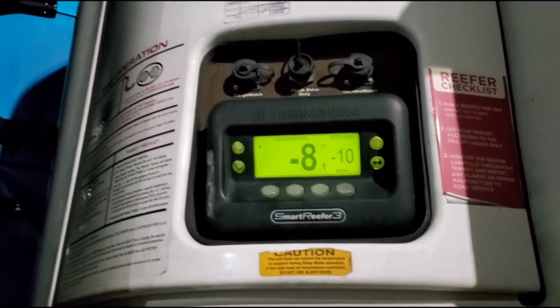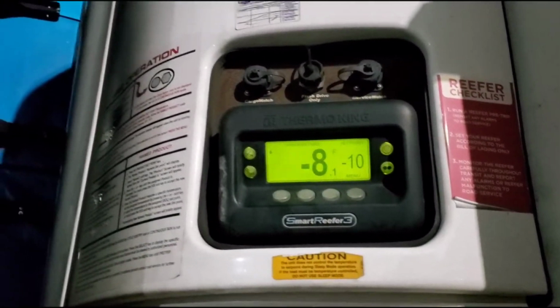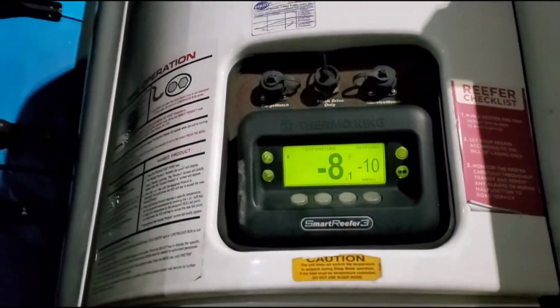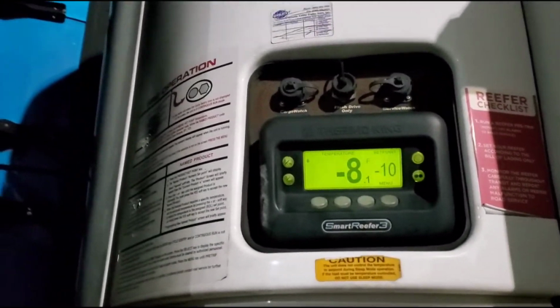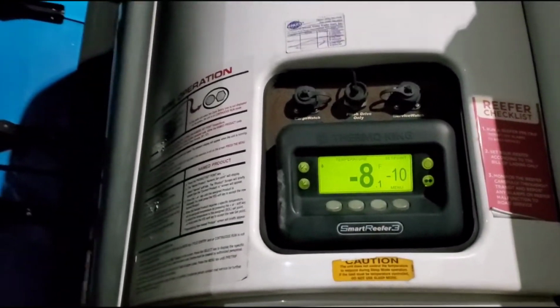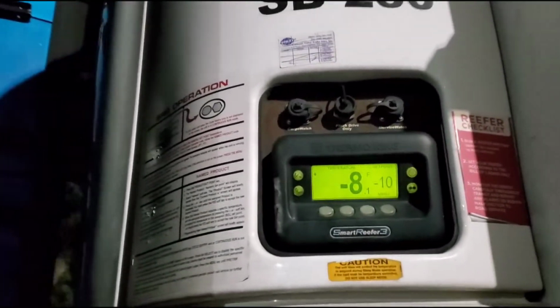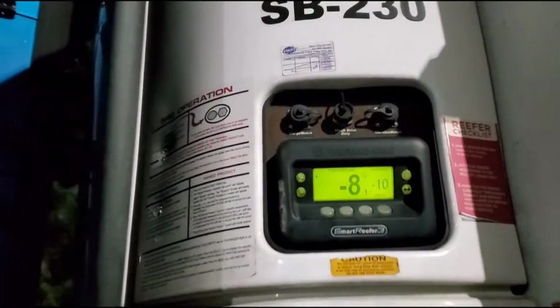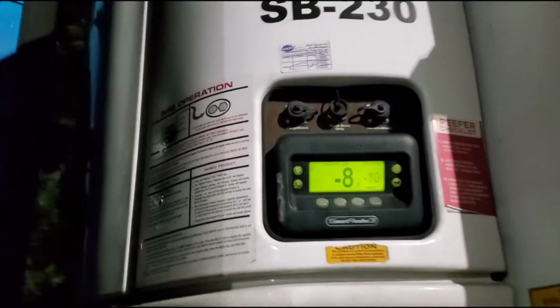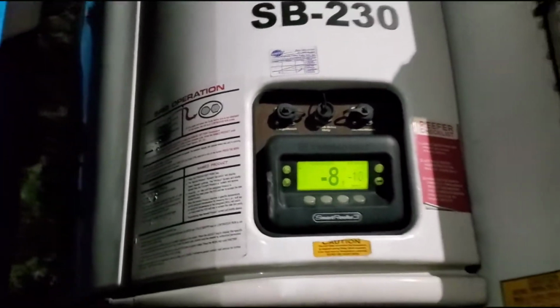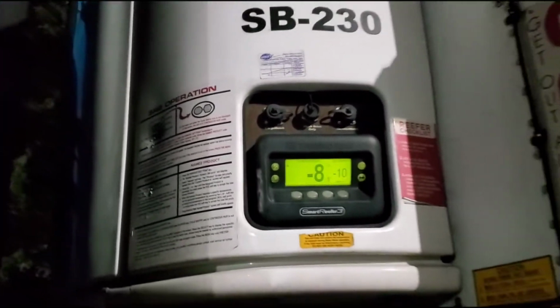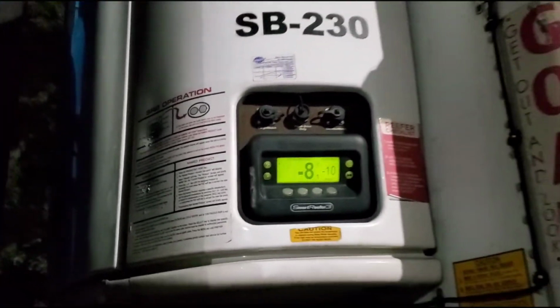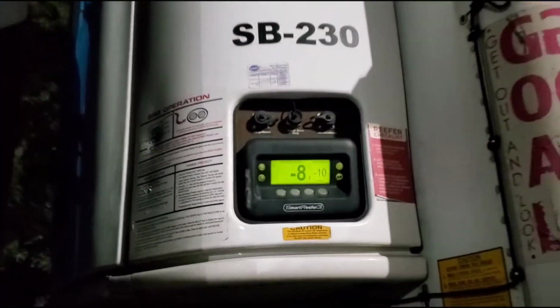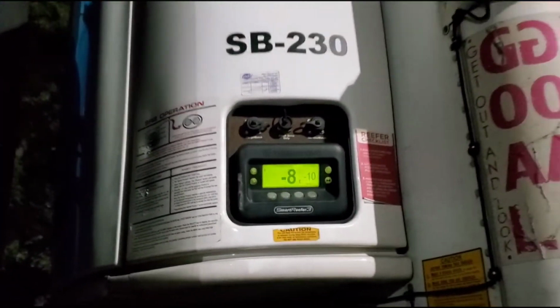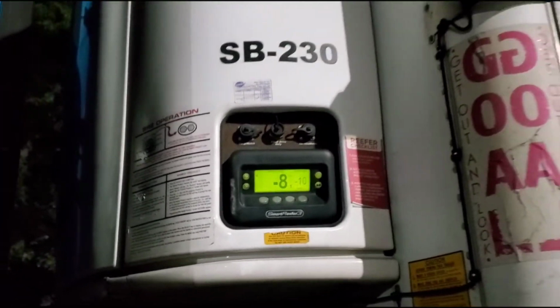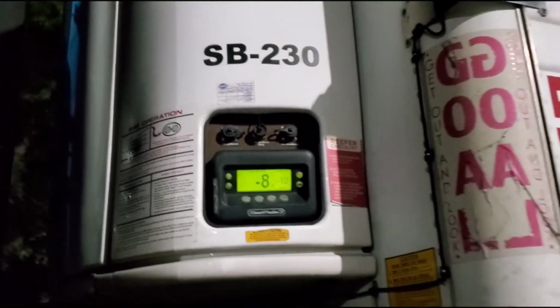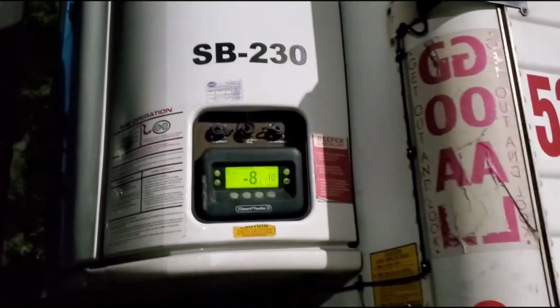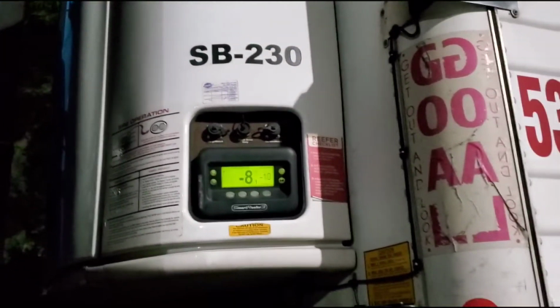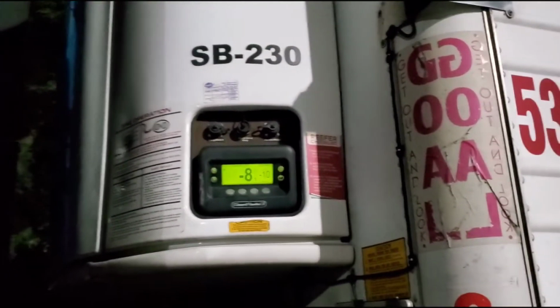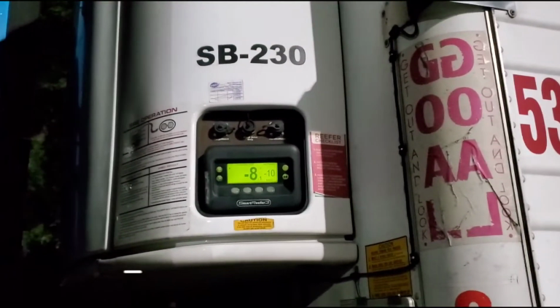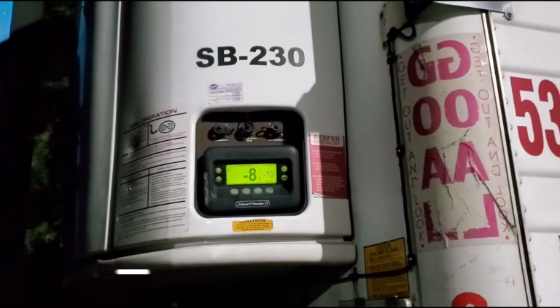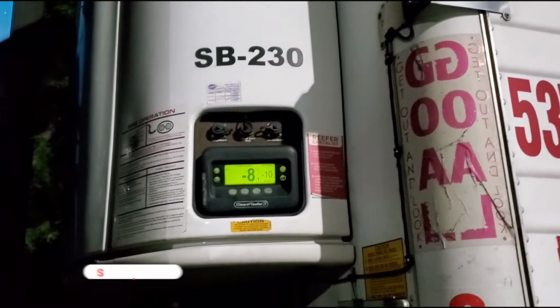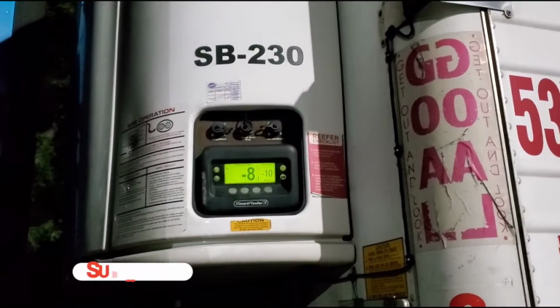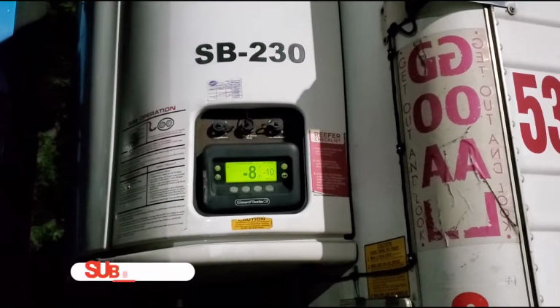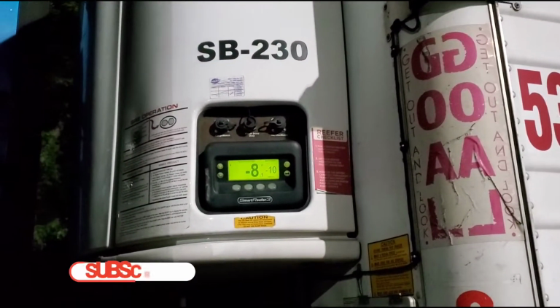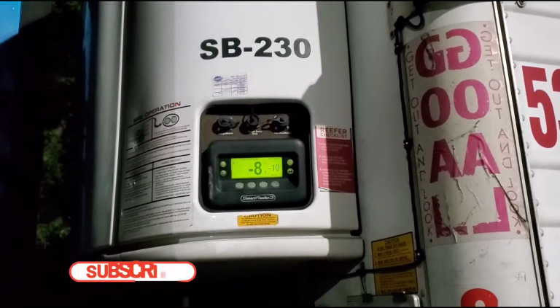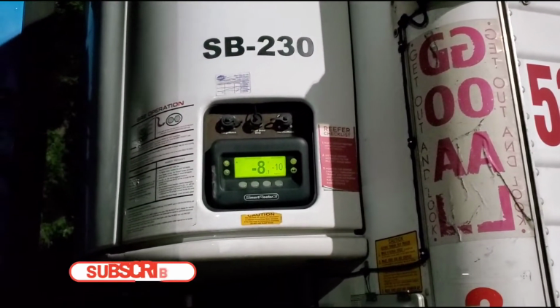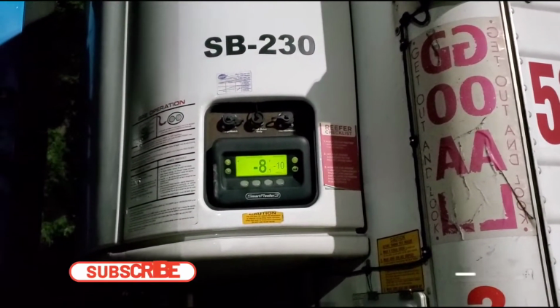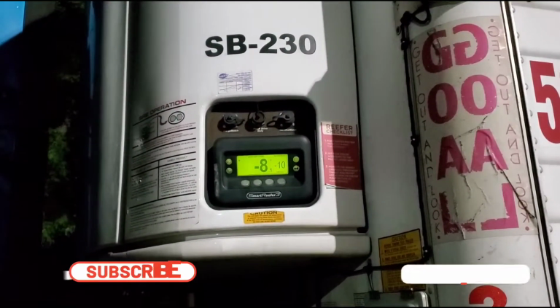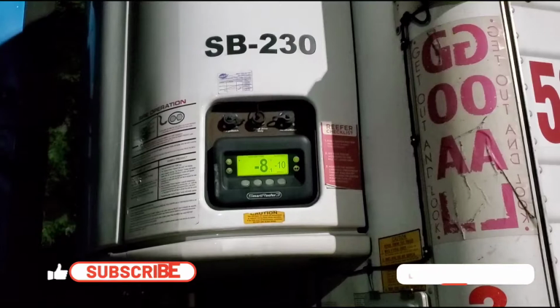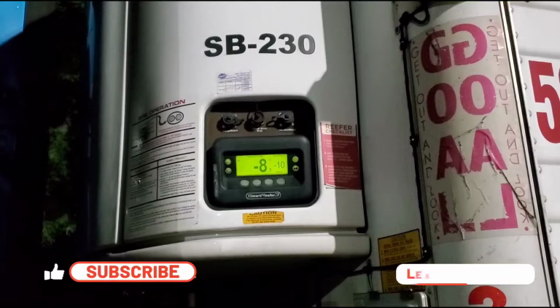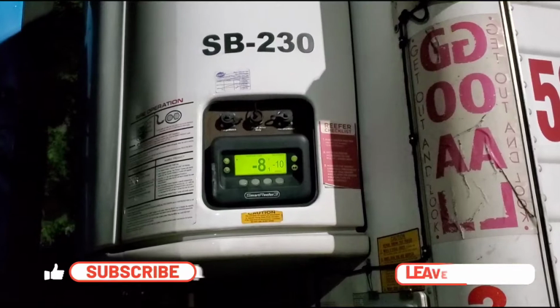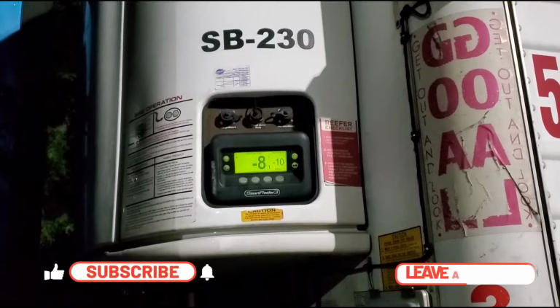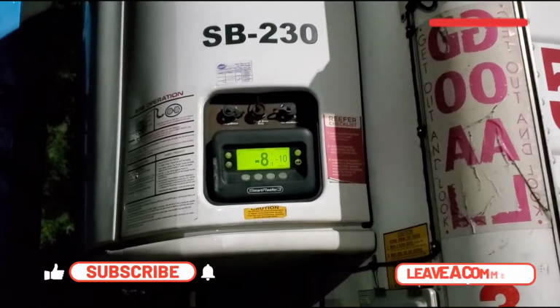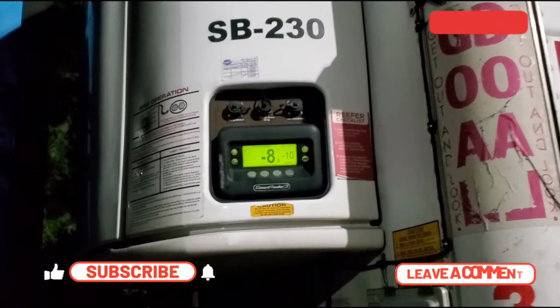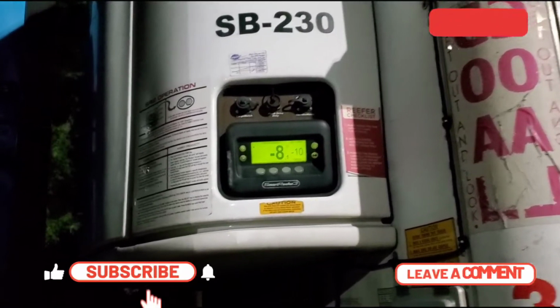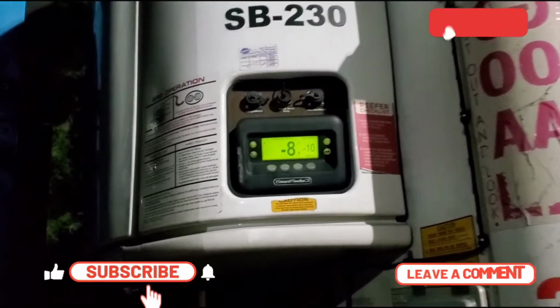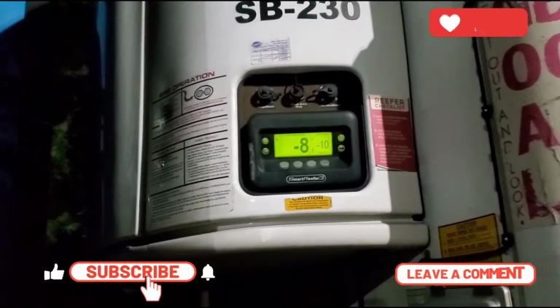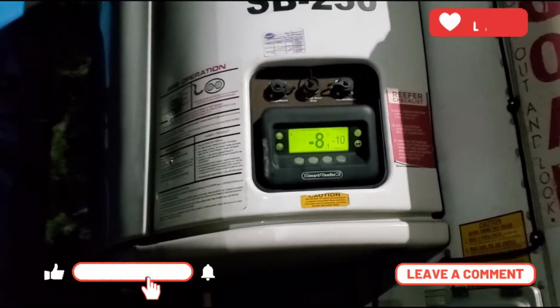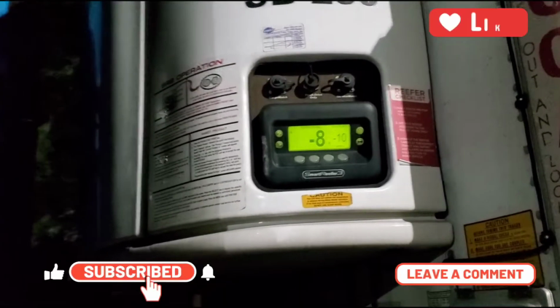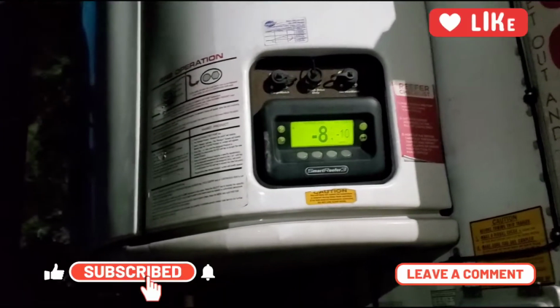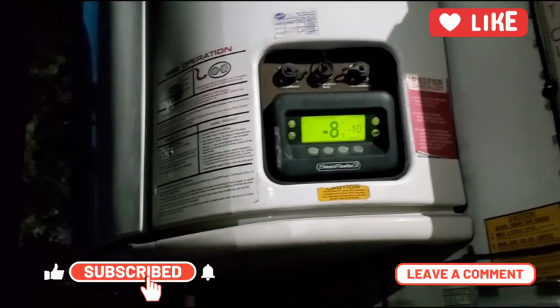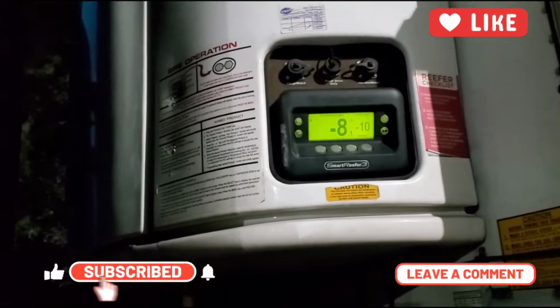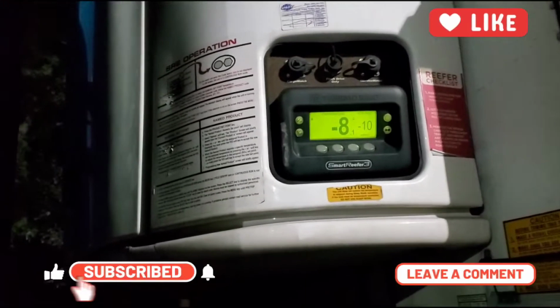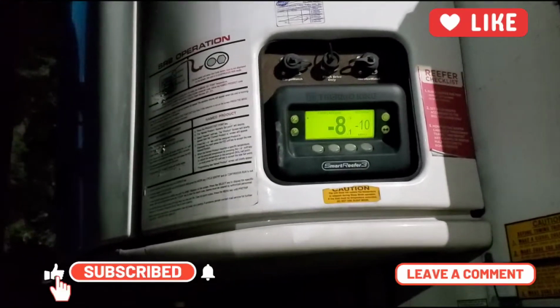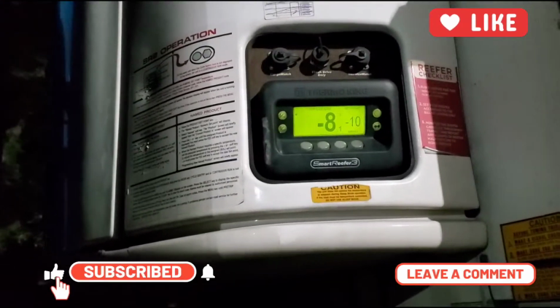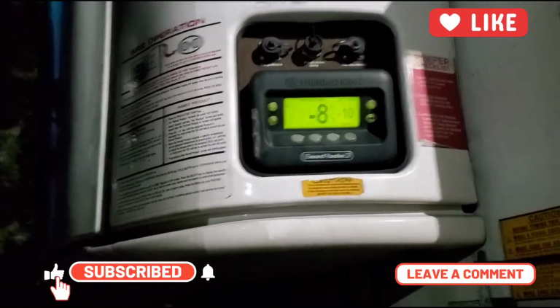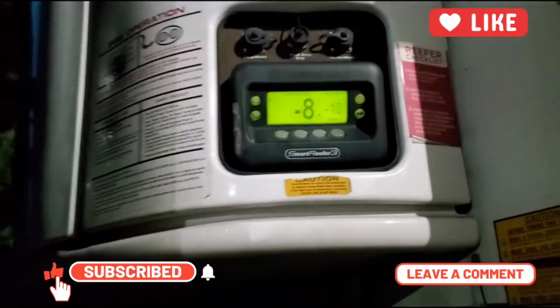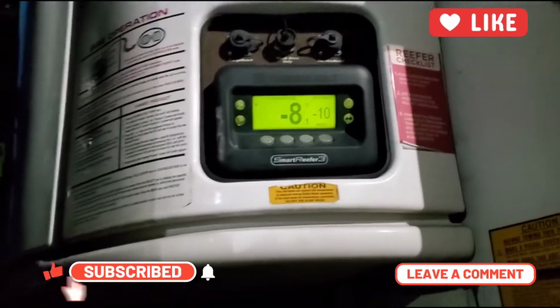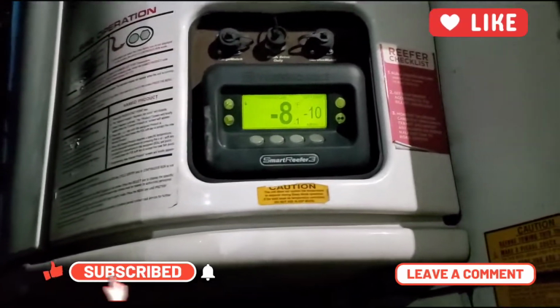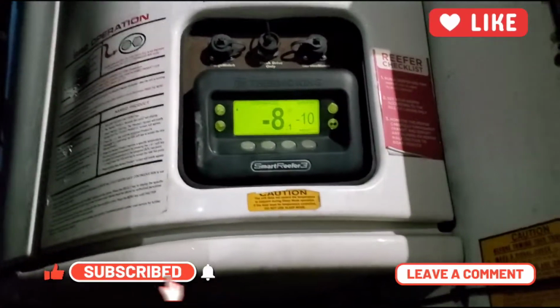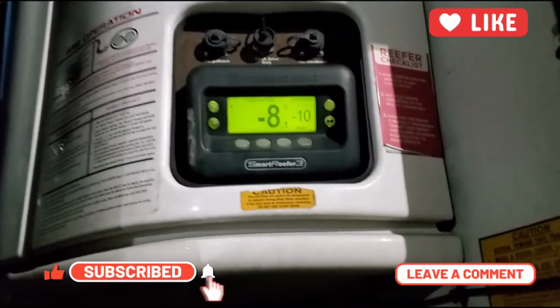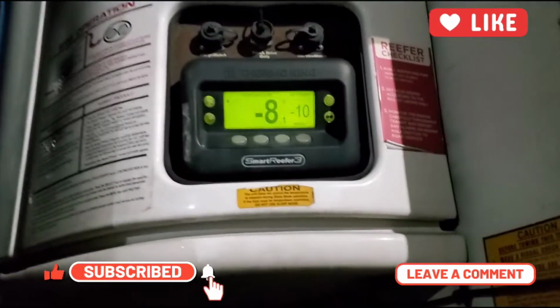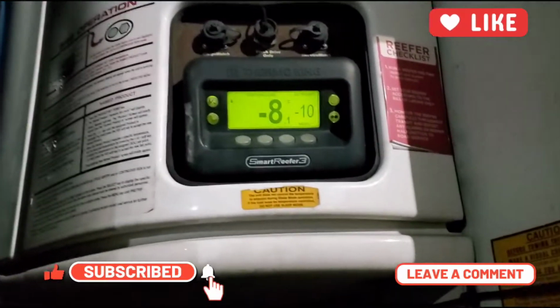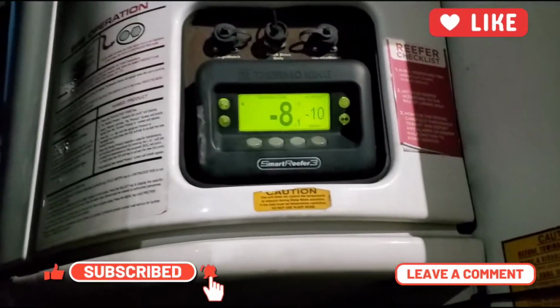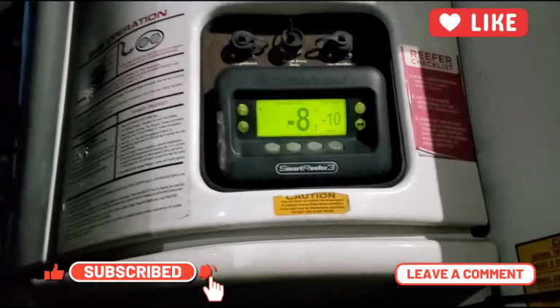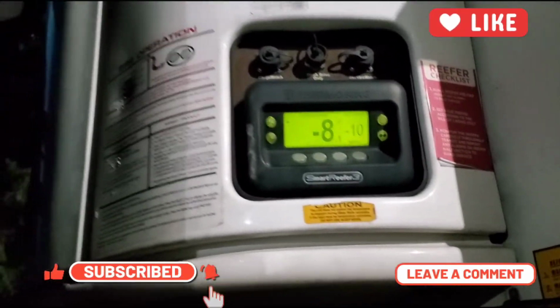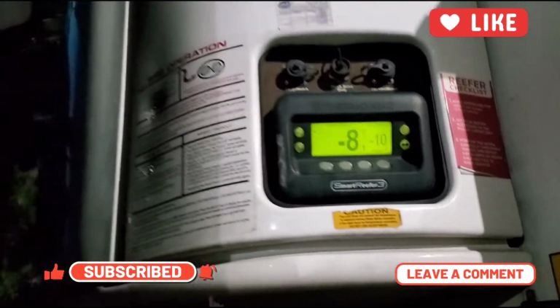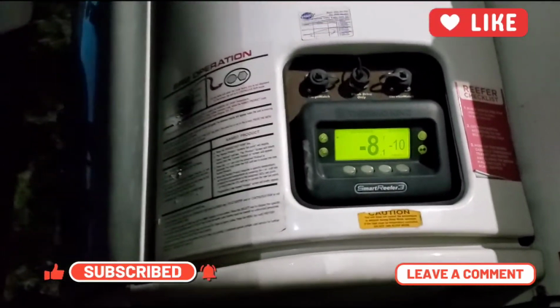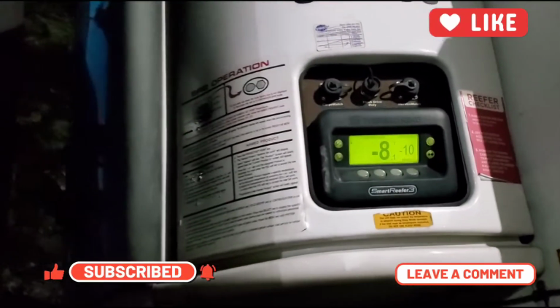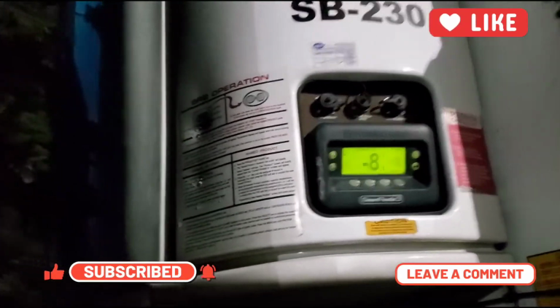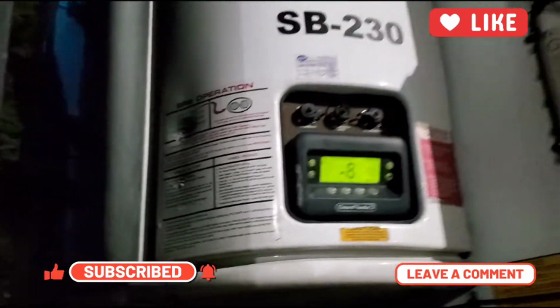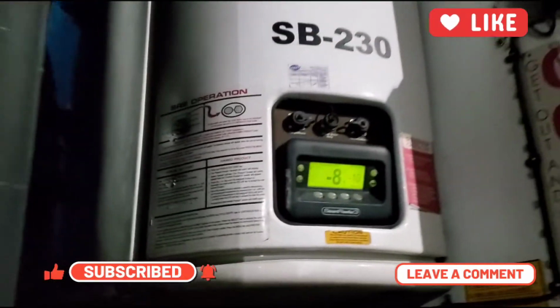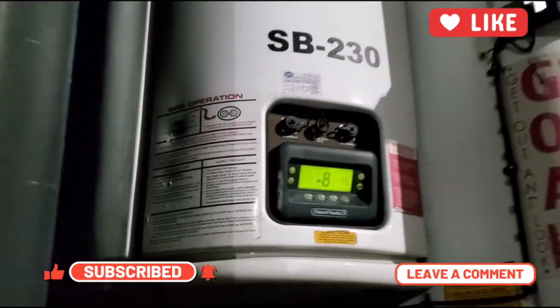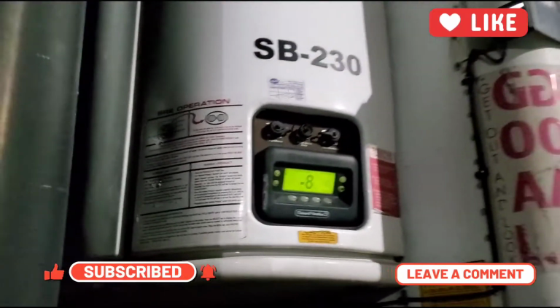It's minus 8 degrees. Please like, subscribe, and share this video if it helps anyone. Thank you.